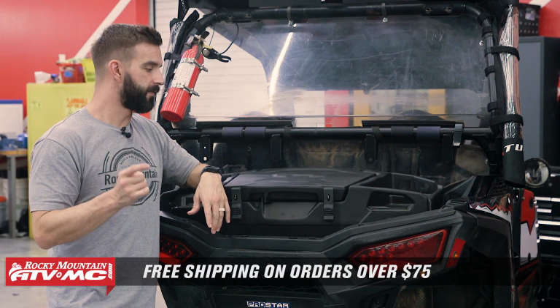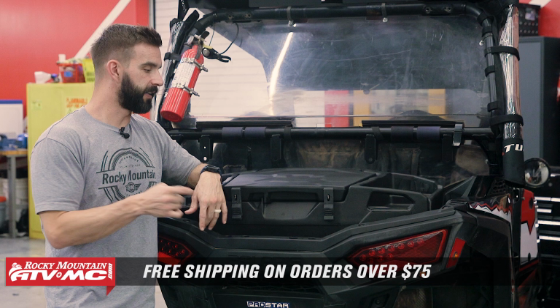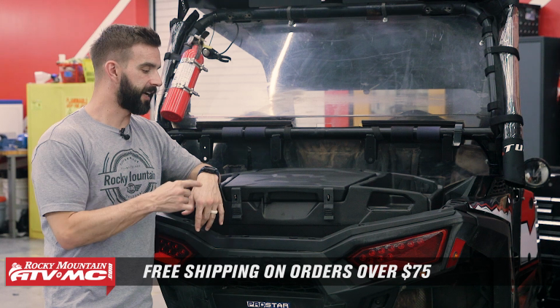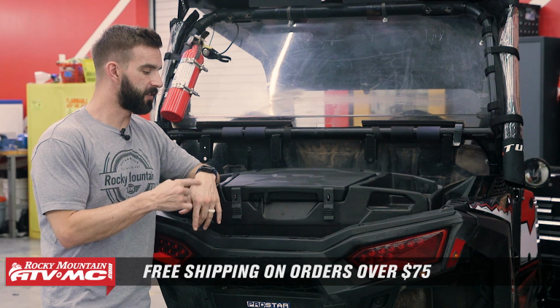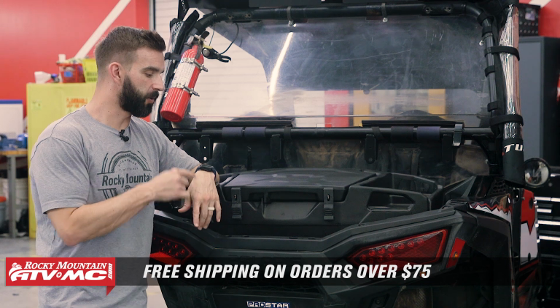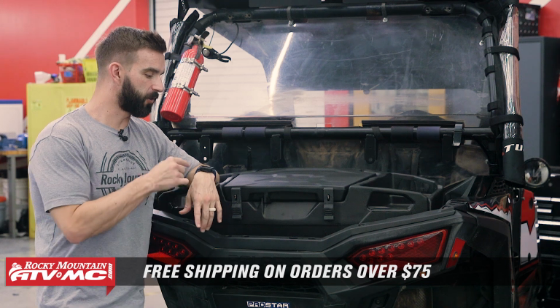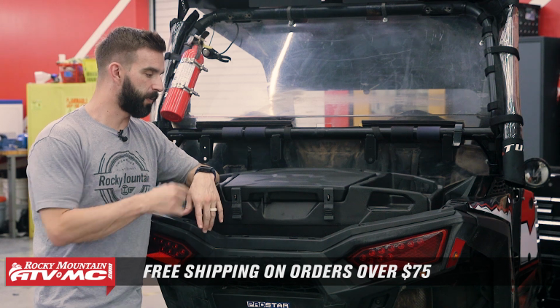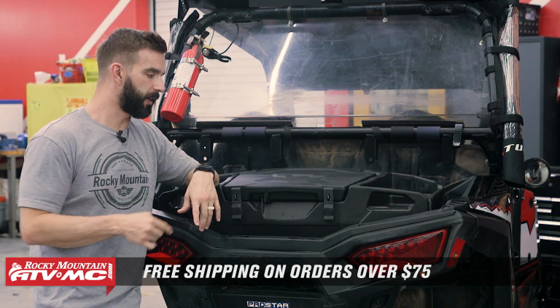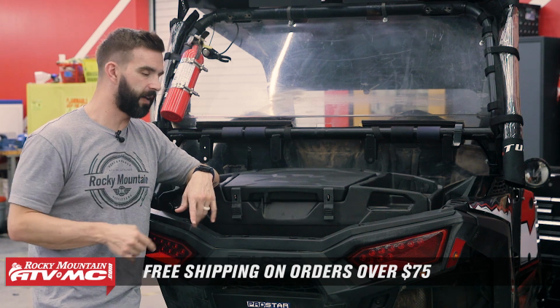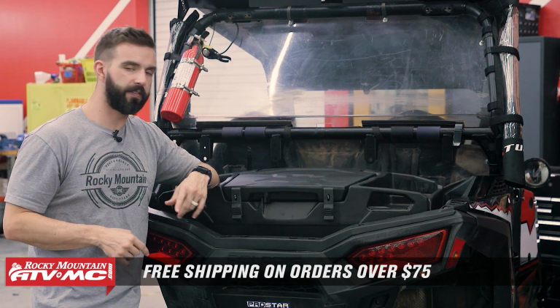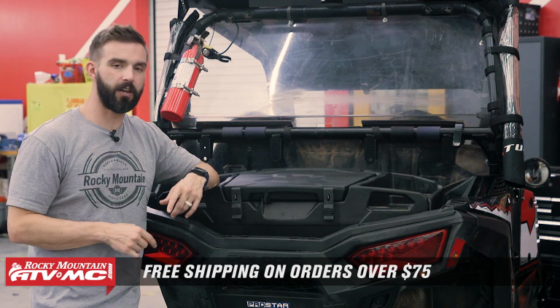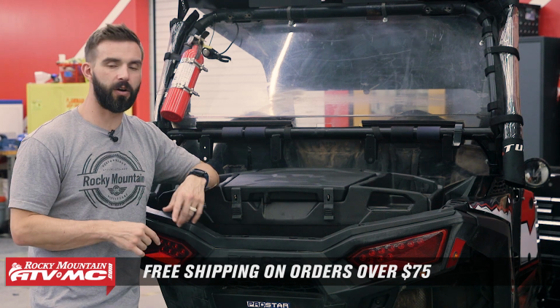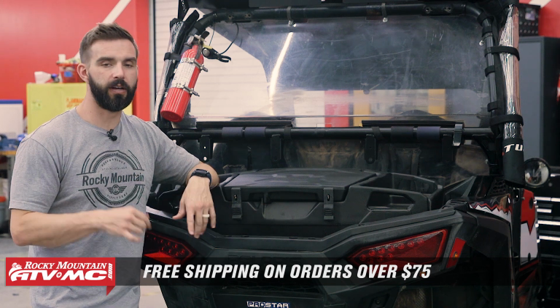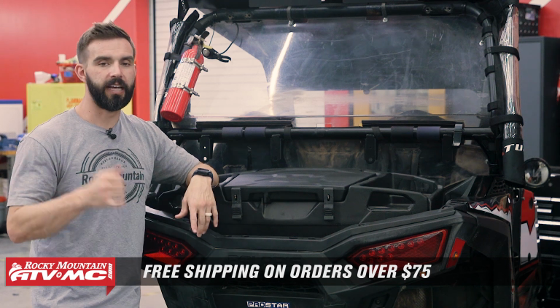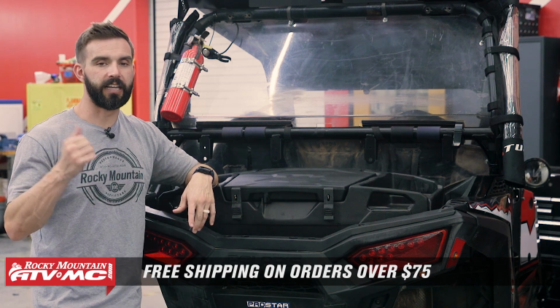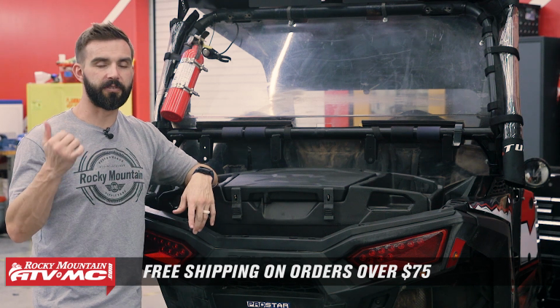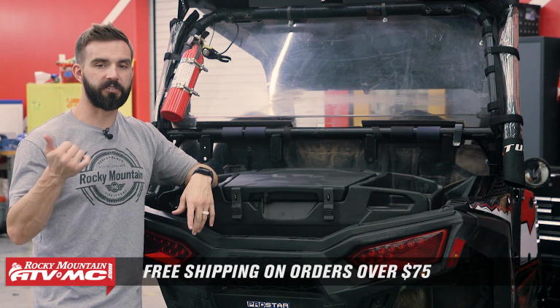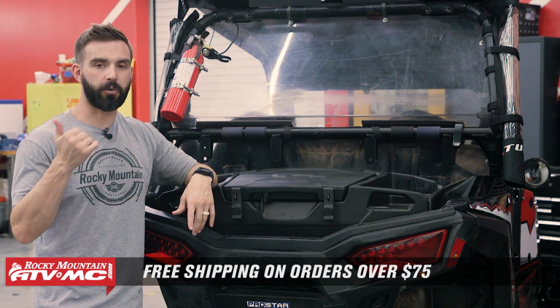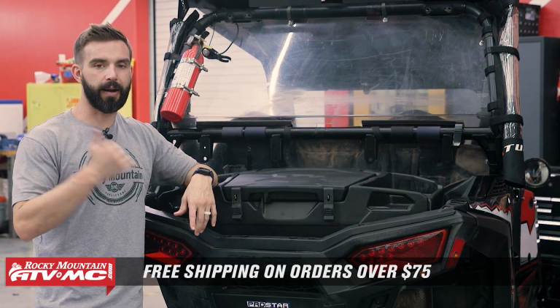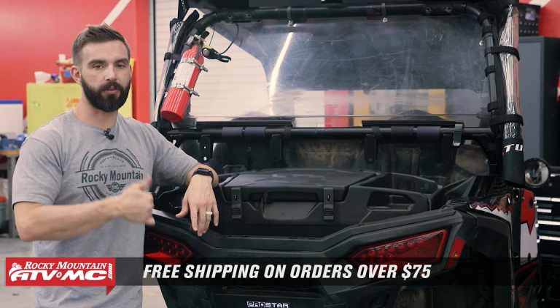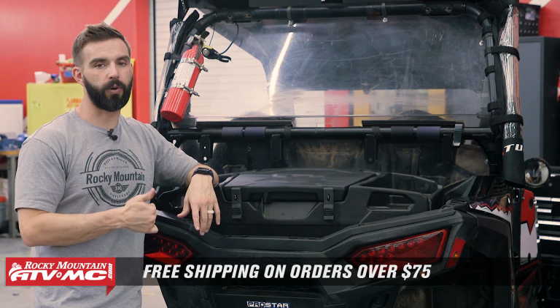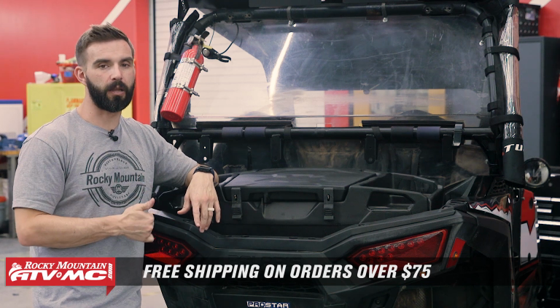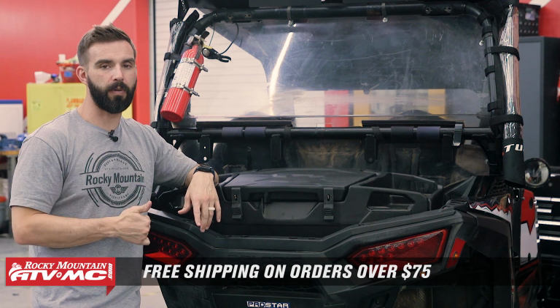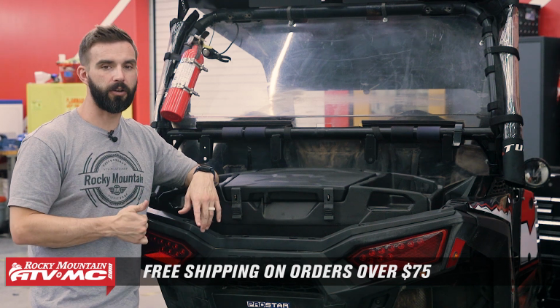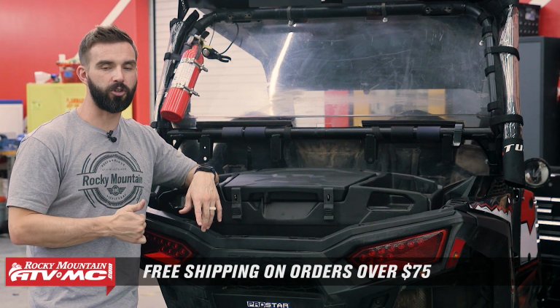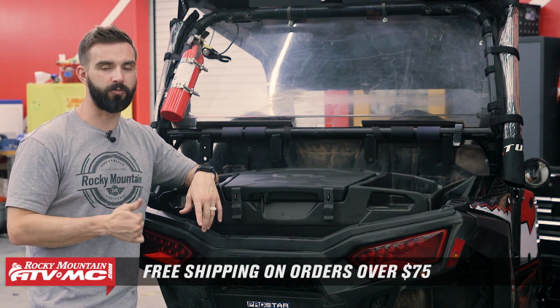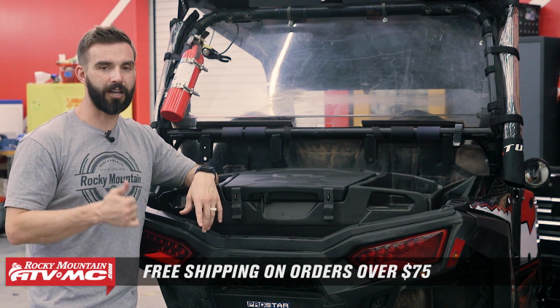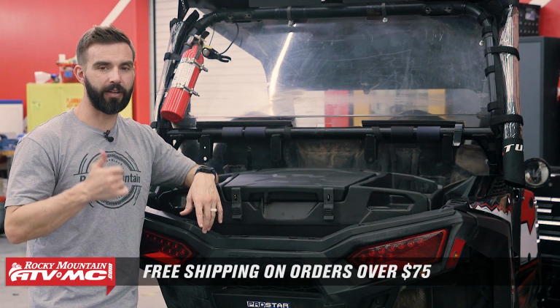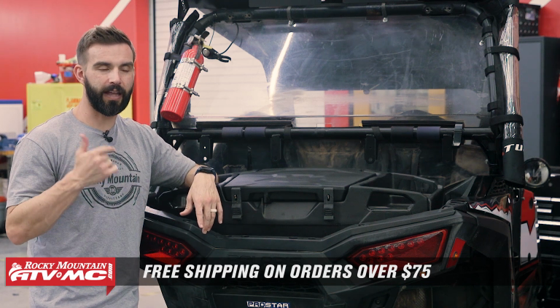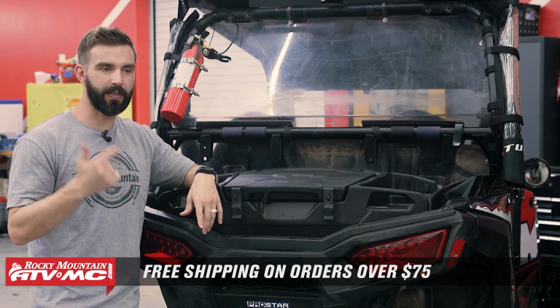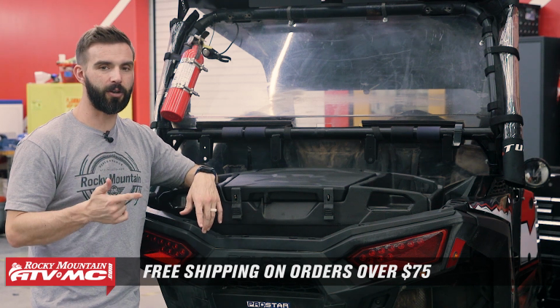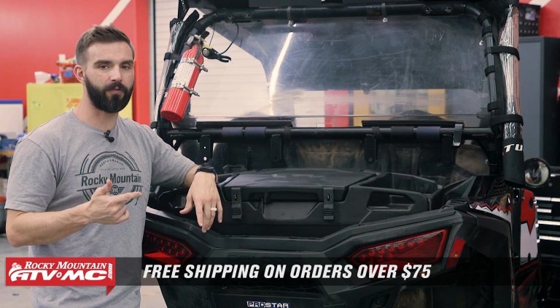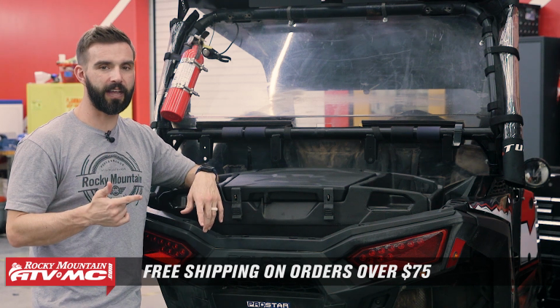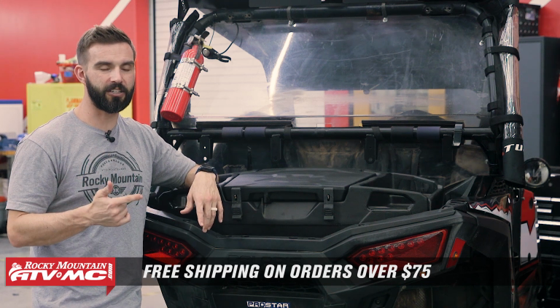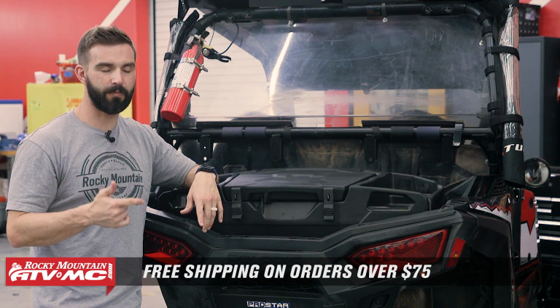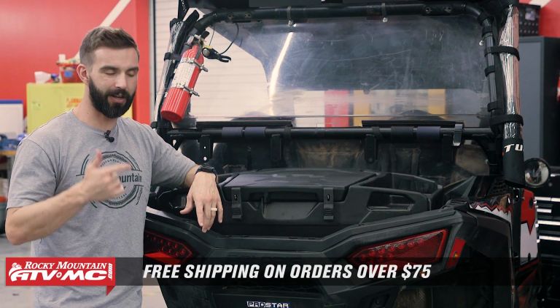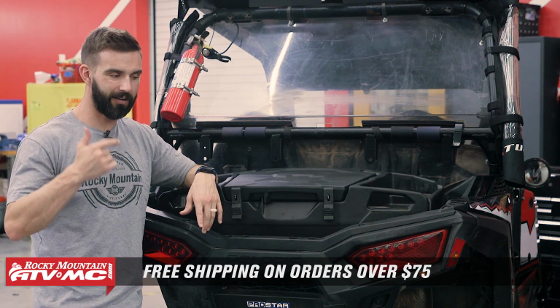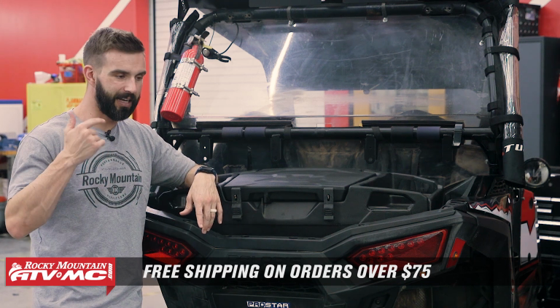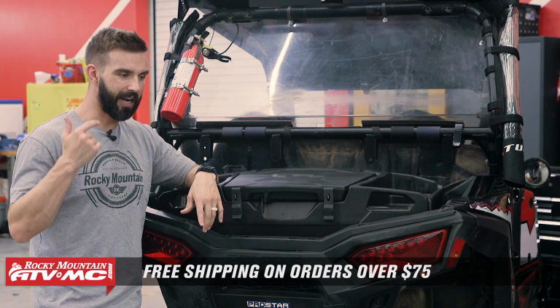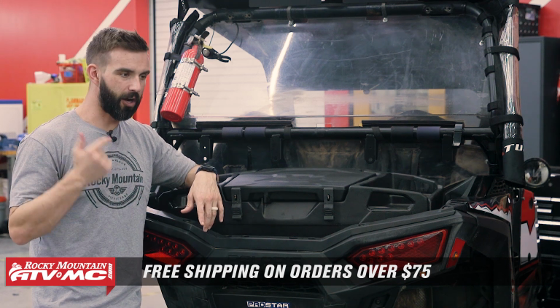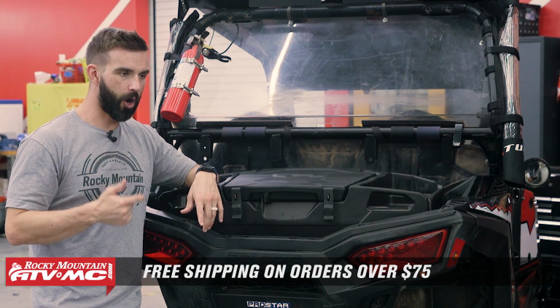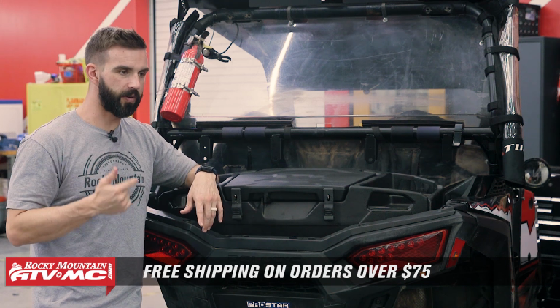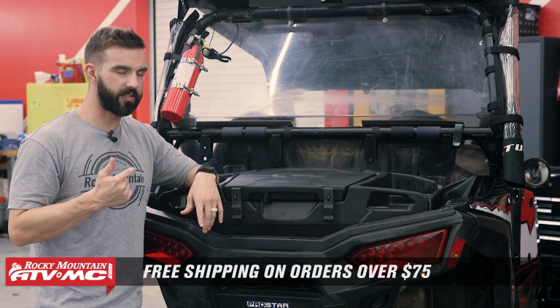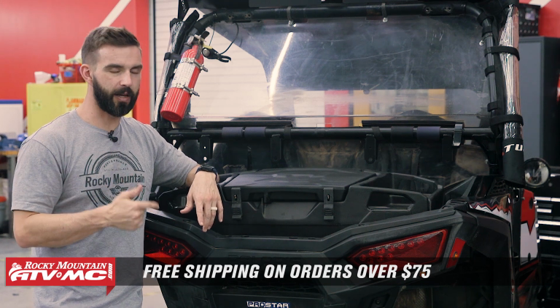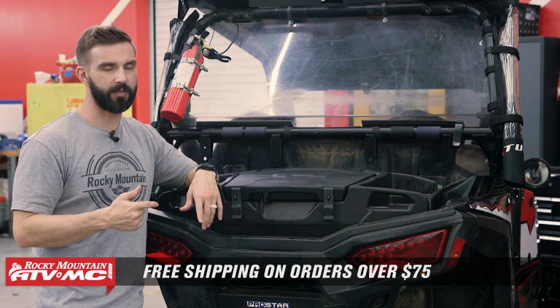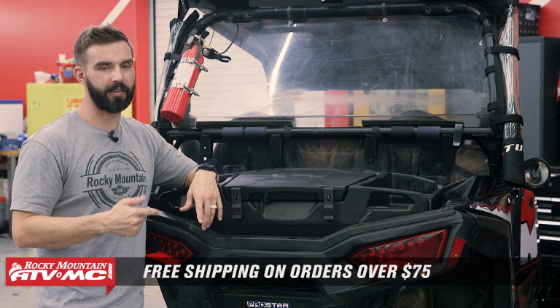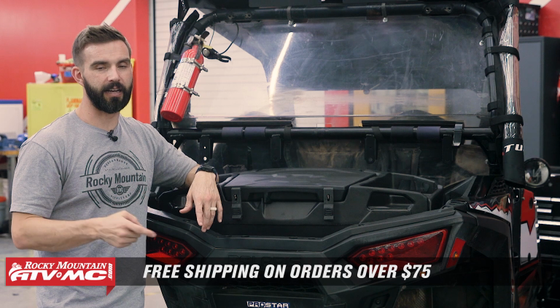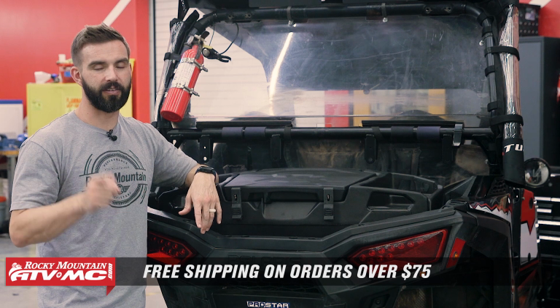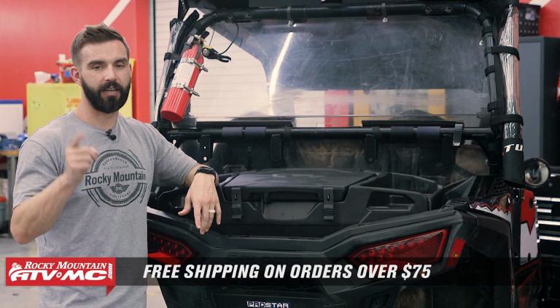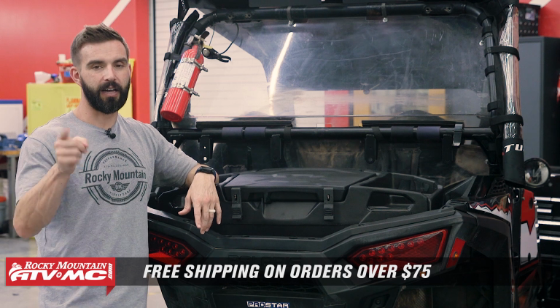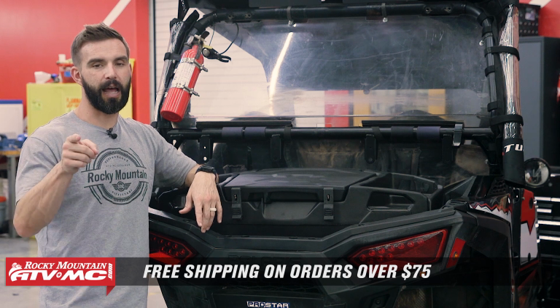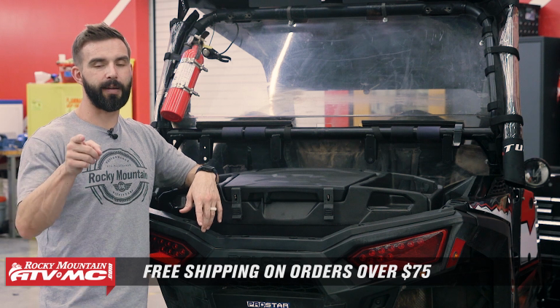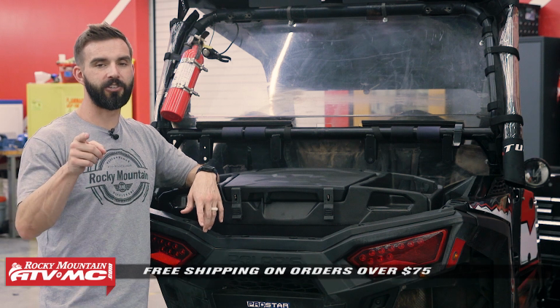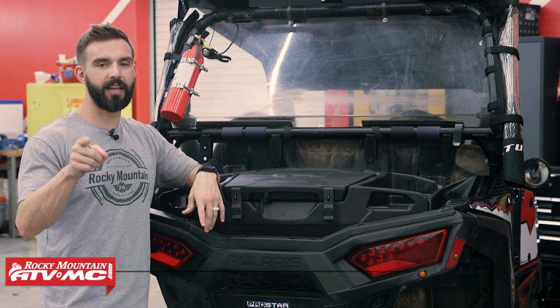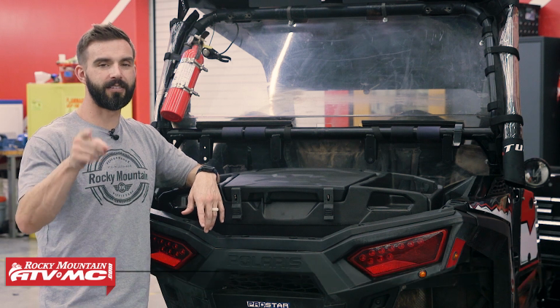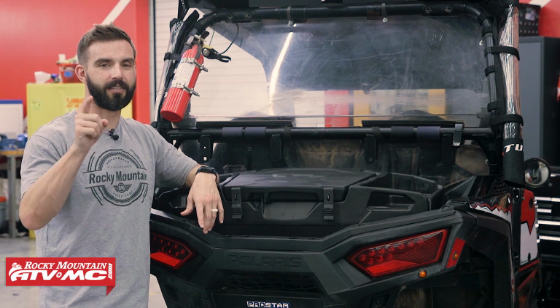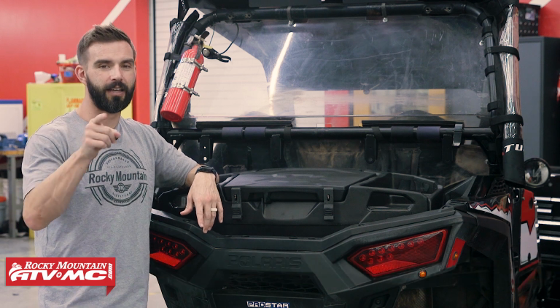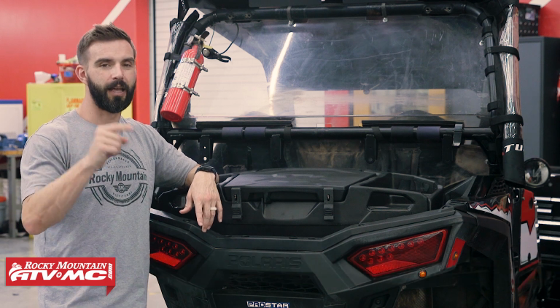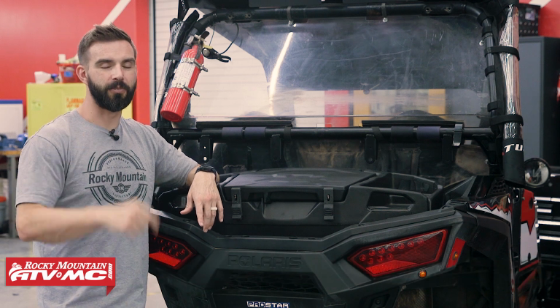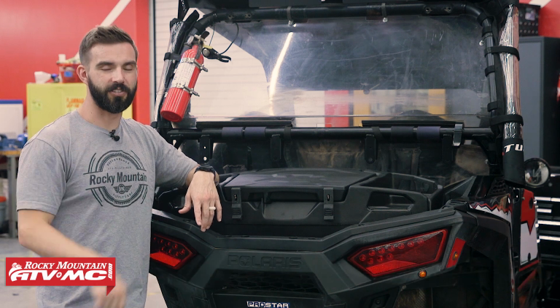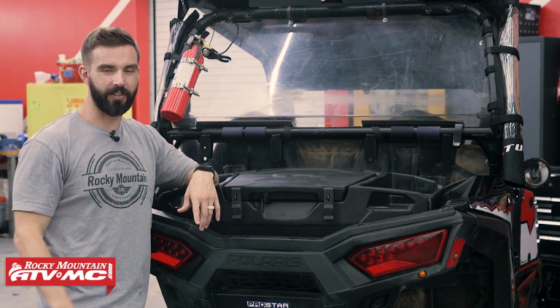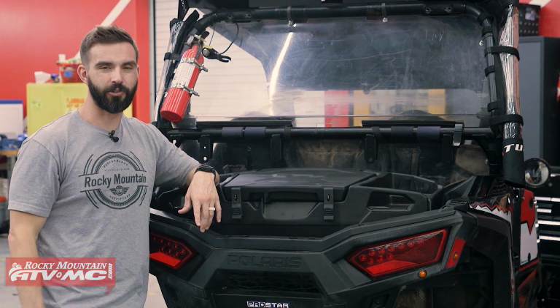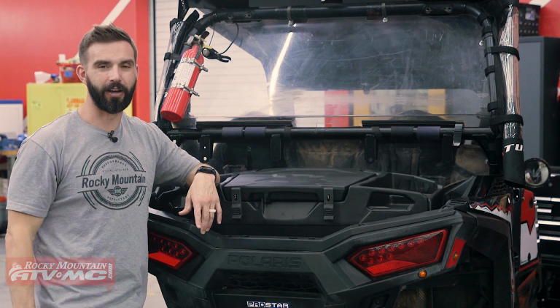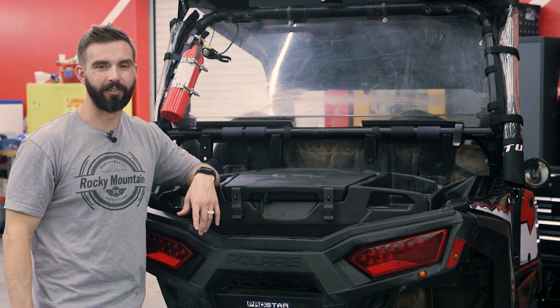If you like this little spotlight video, get subscribed to the Rocky Mountain YouTube channel, hit that notification bell, and always stay up to date. I am Chase, and we'll see you on the trails.